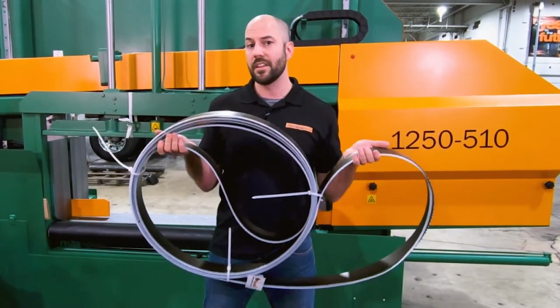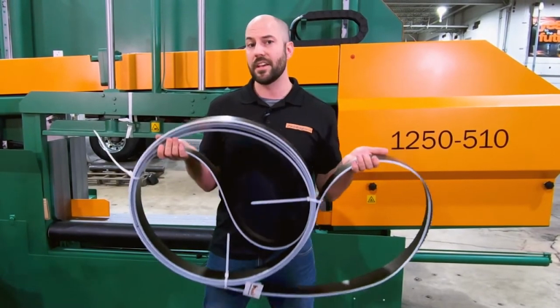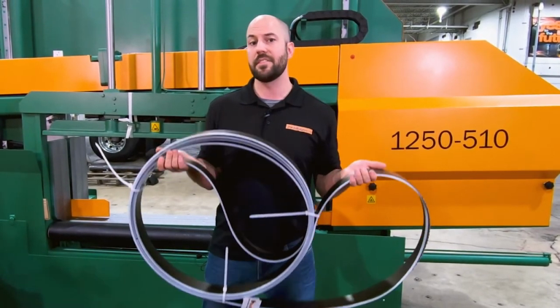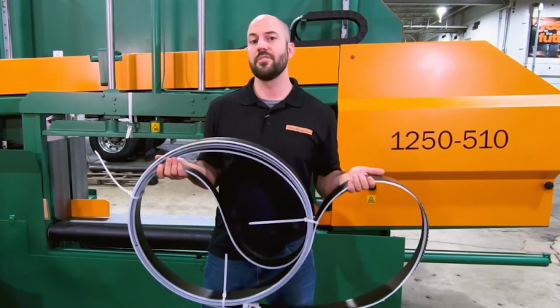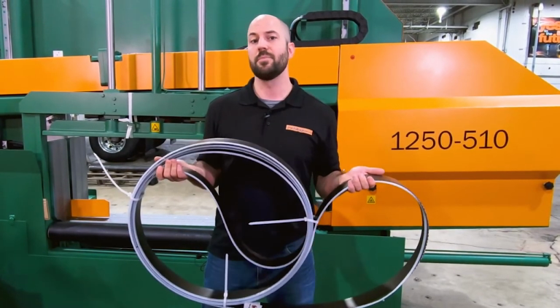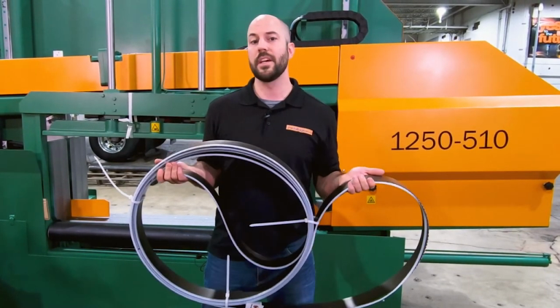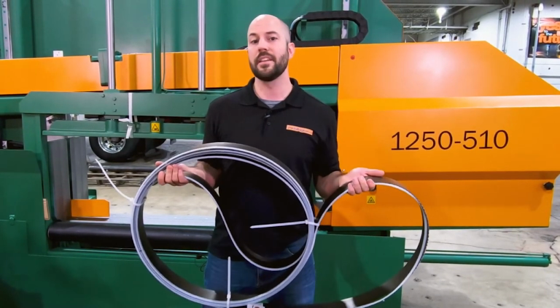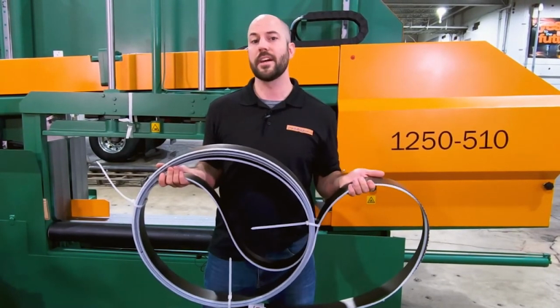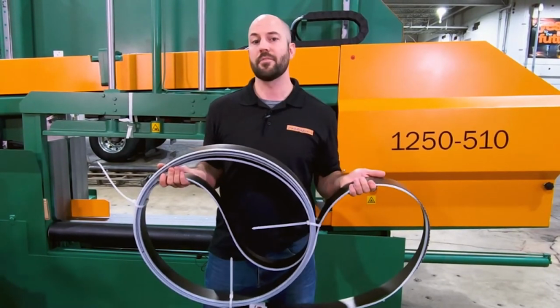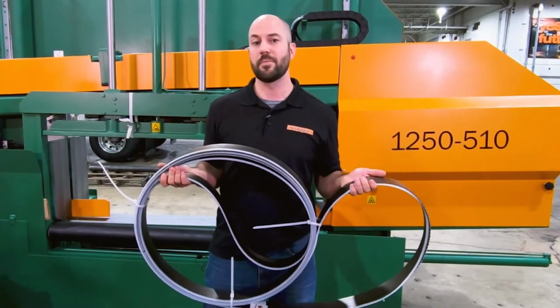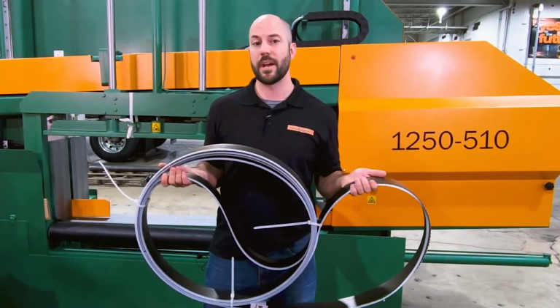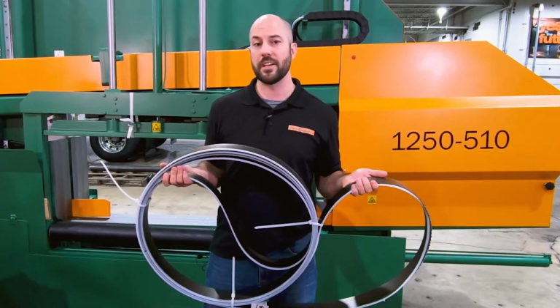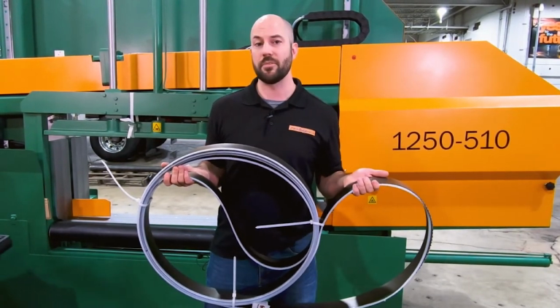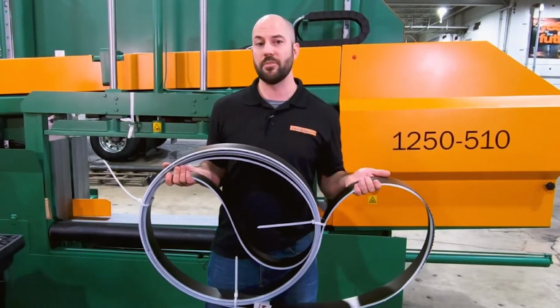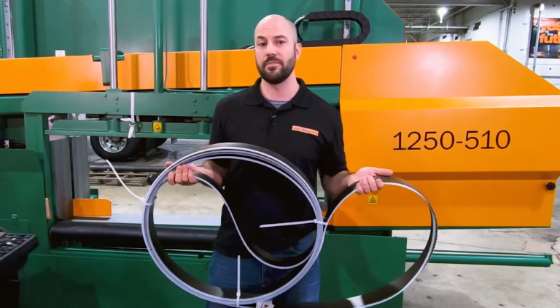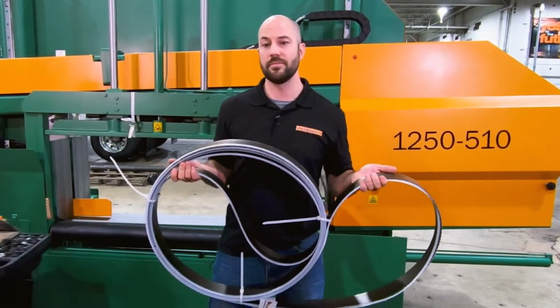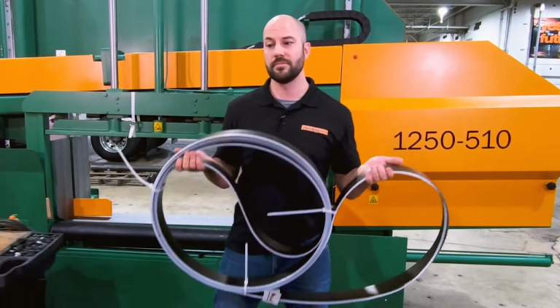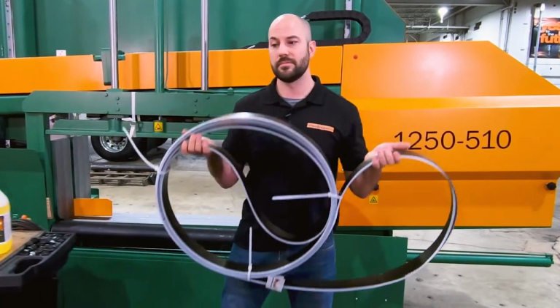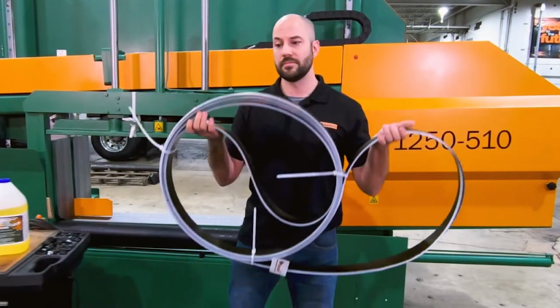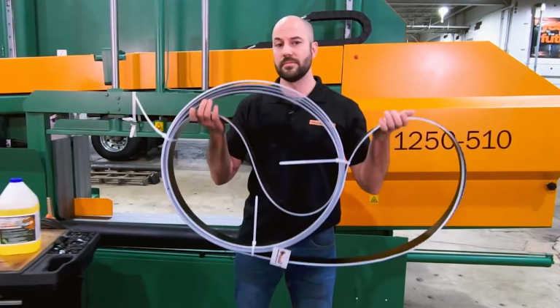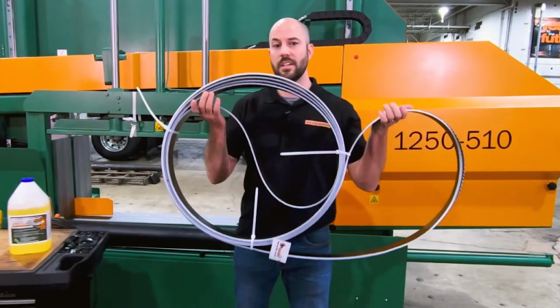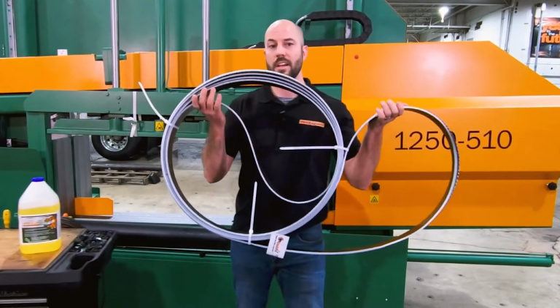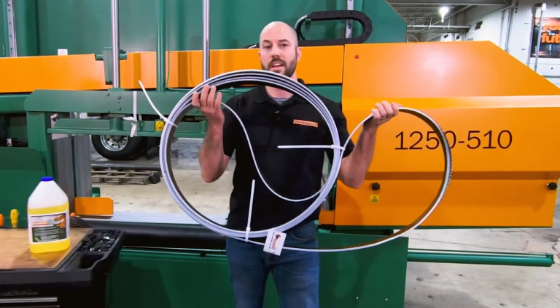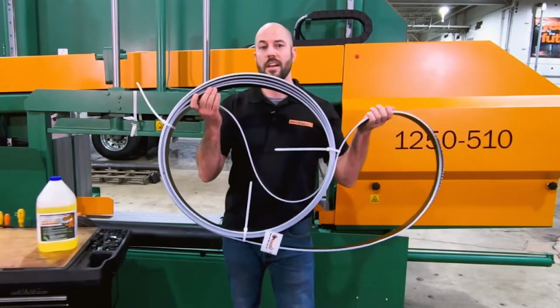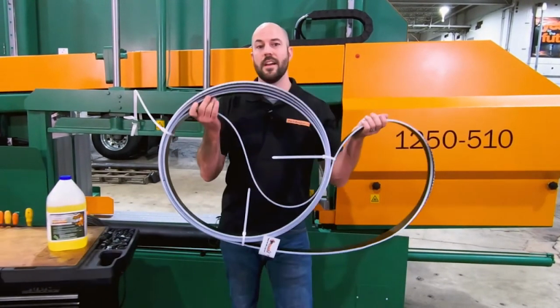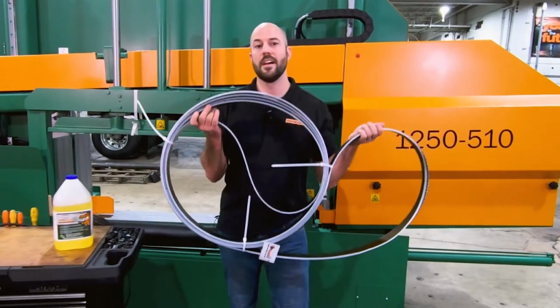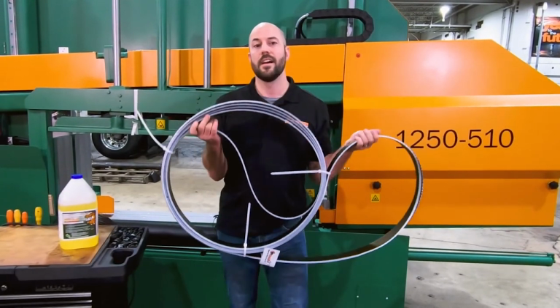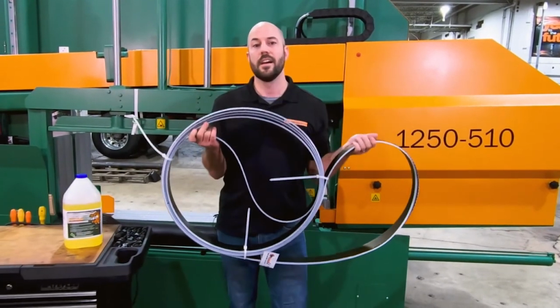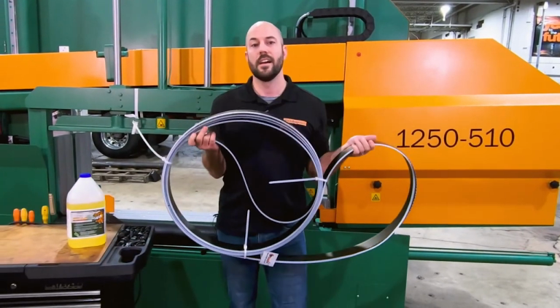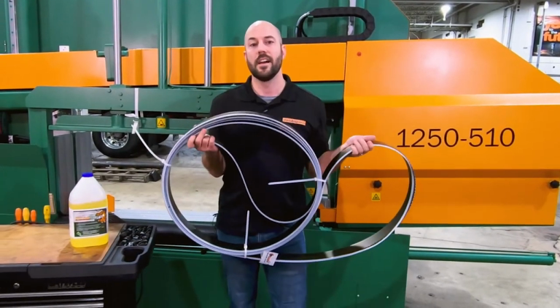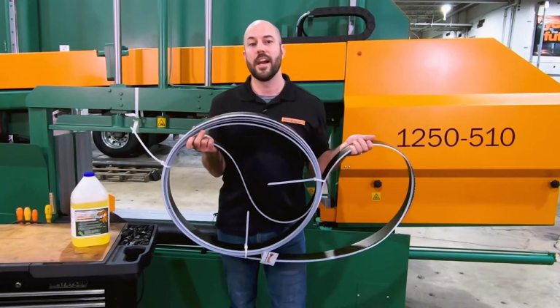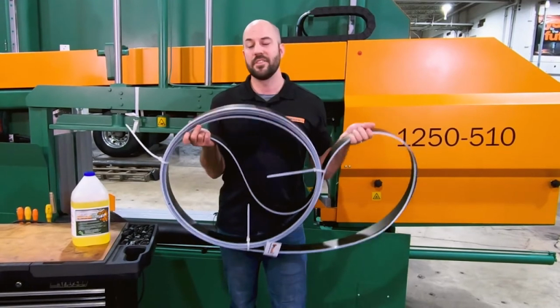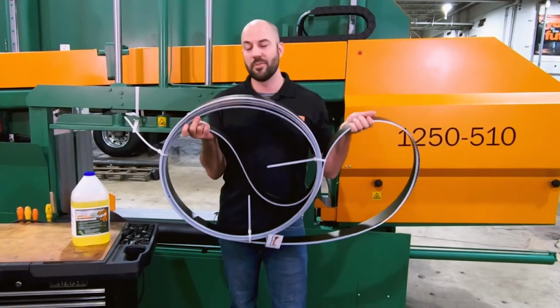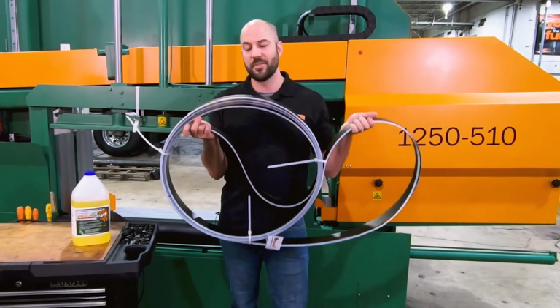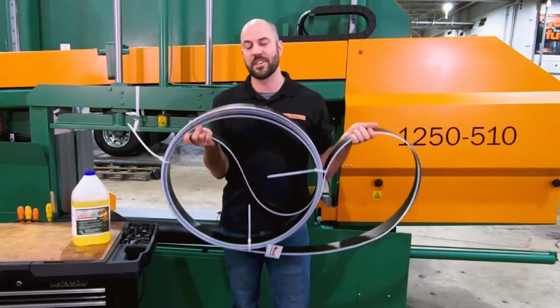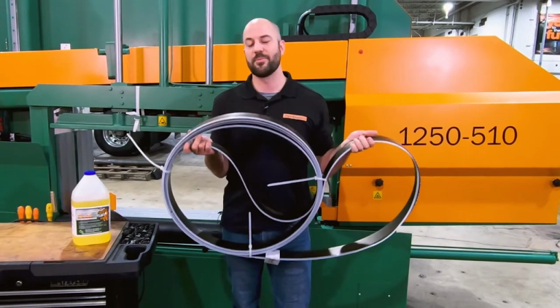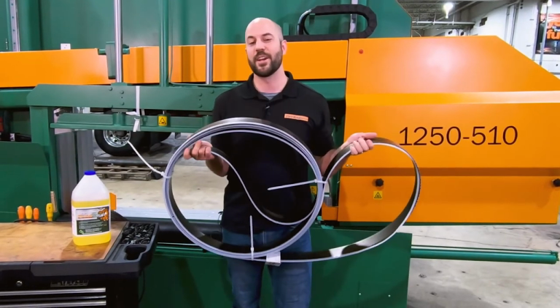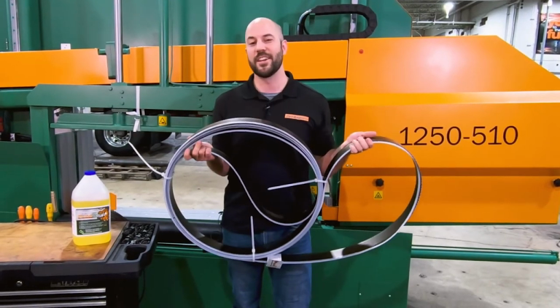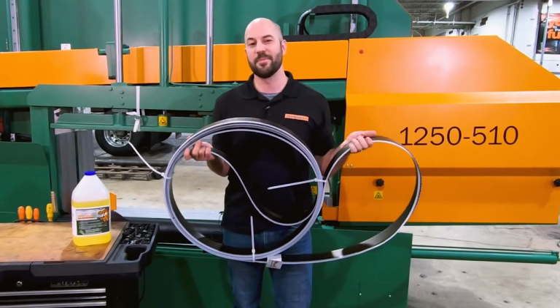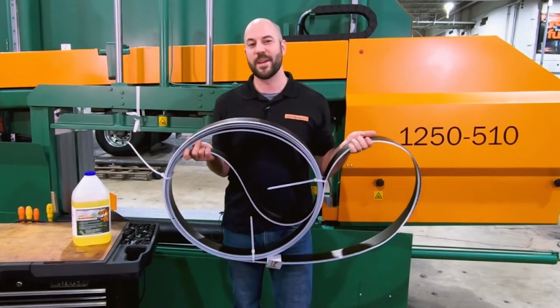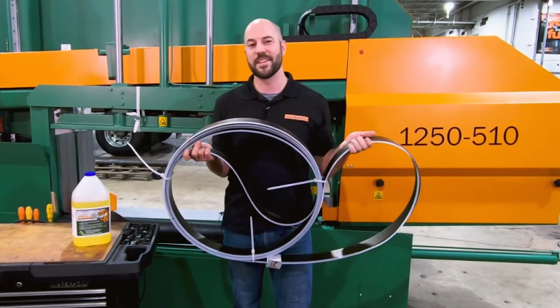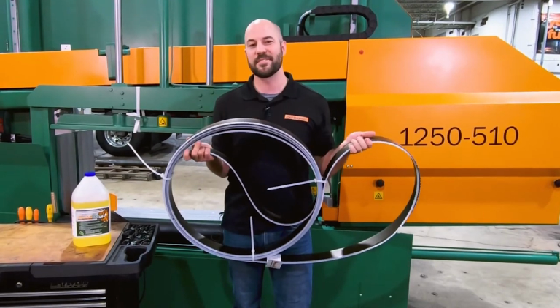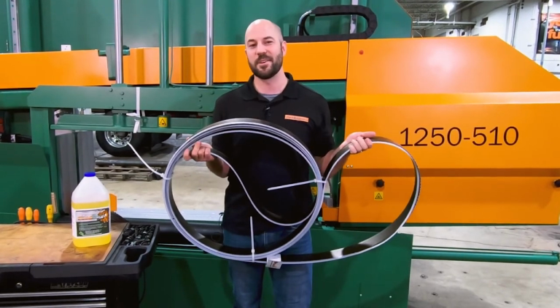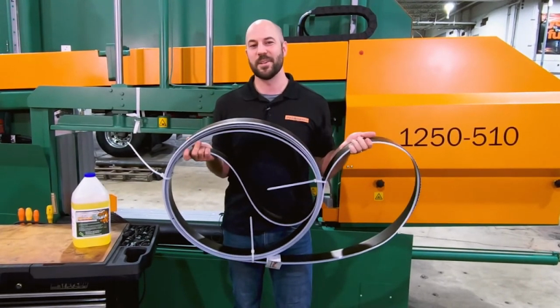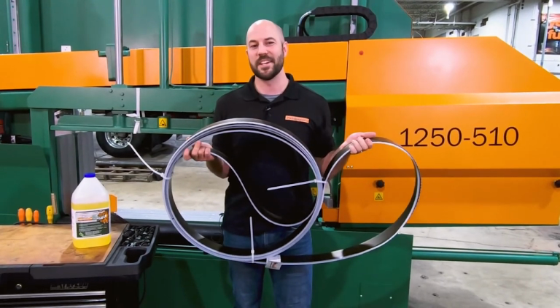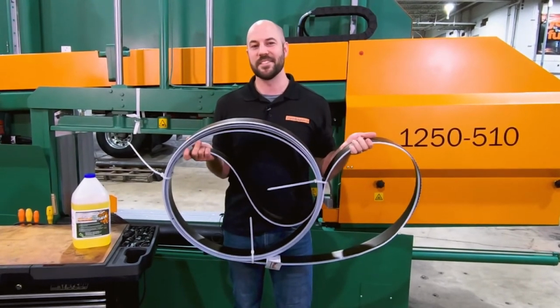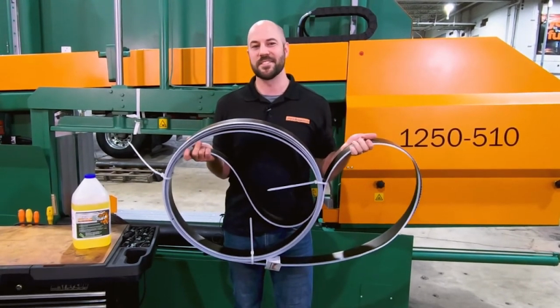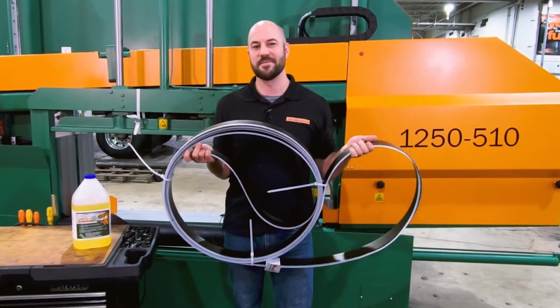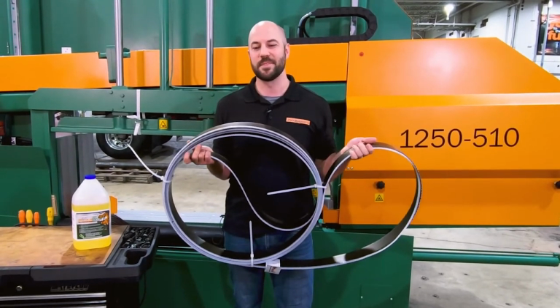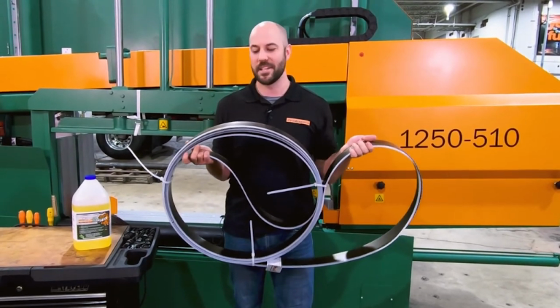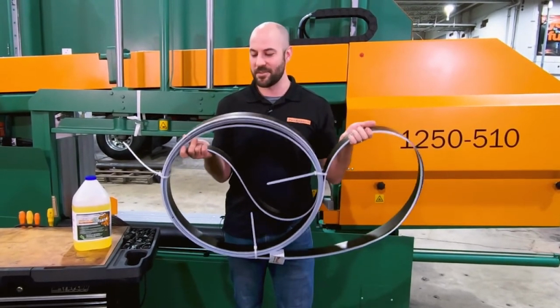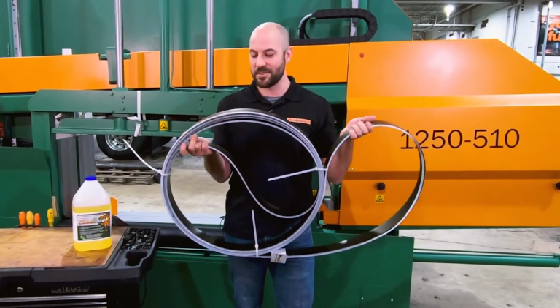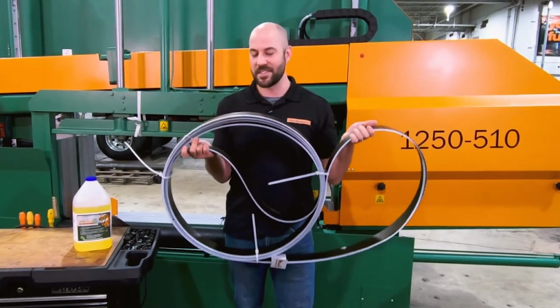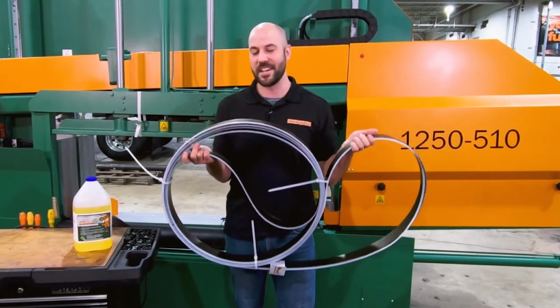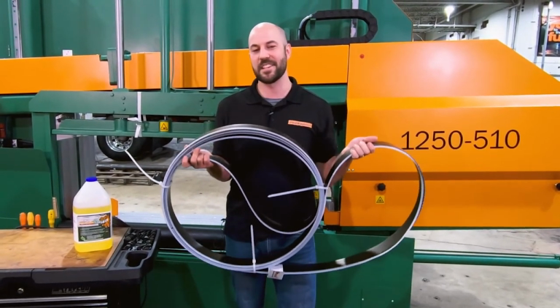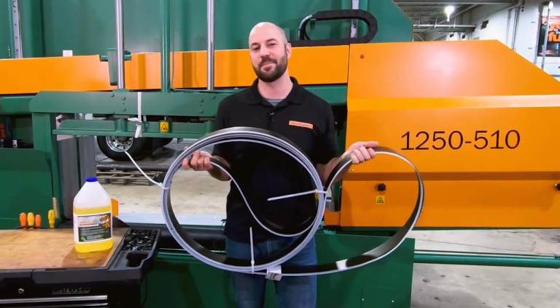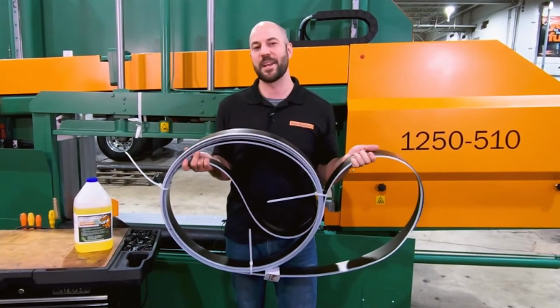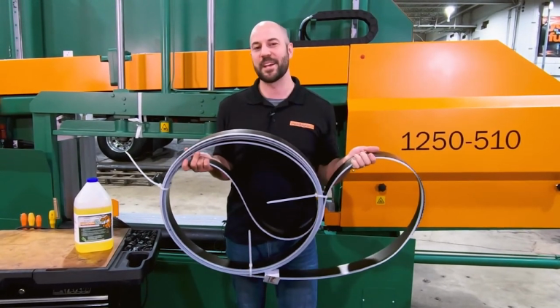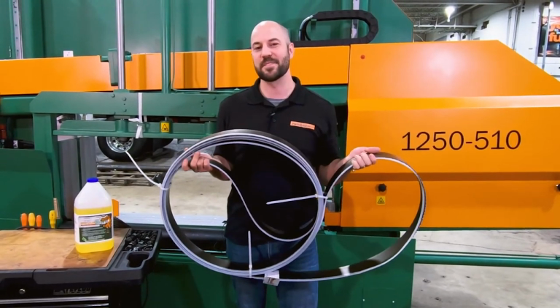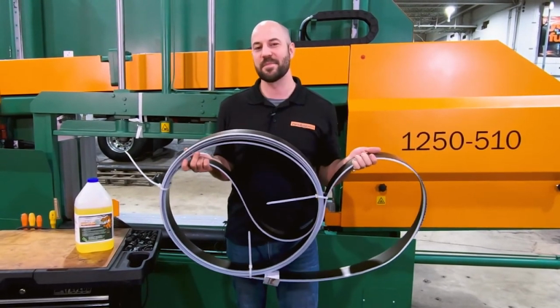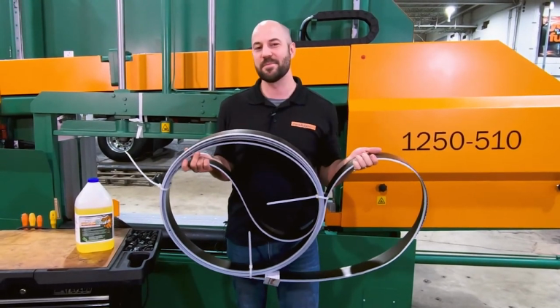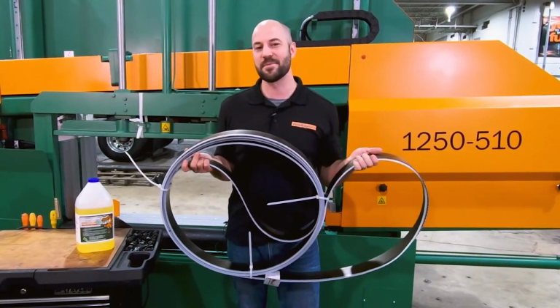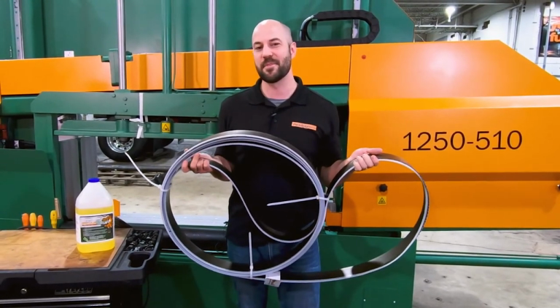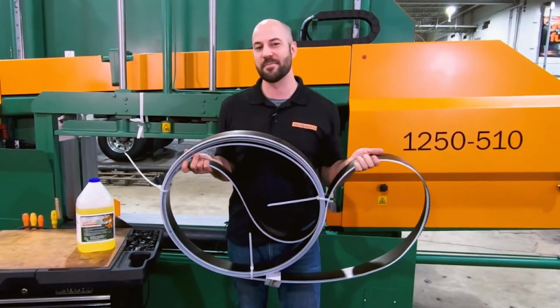Lengthen your blade life with Petticool and don't forget to break in your bandsaw blades. Get yours today at the Pentinghouse Web Store.